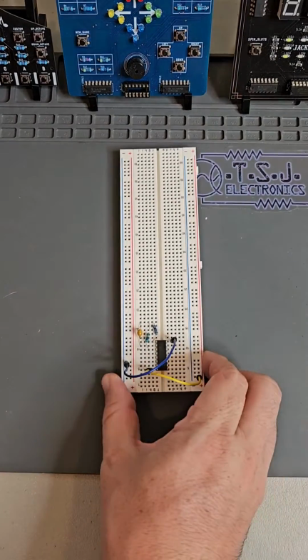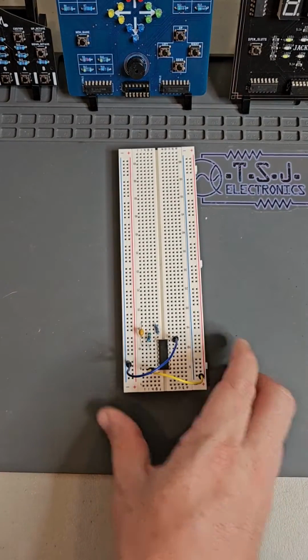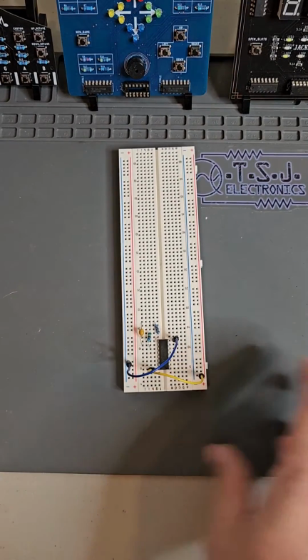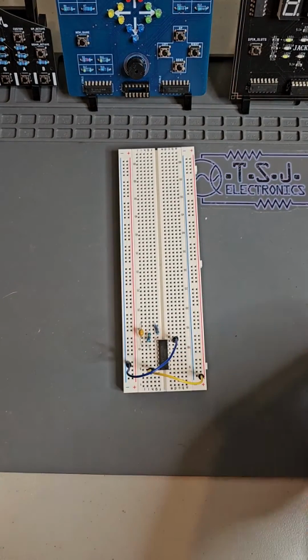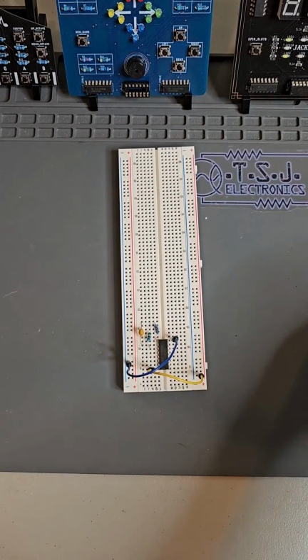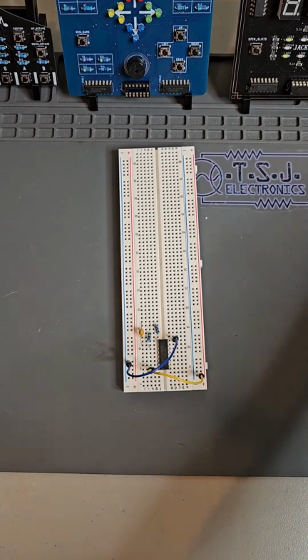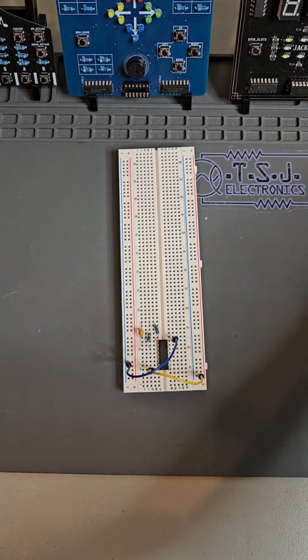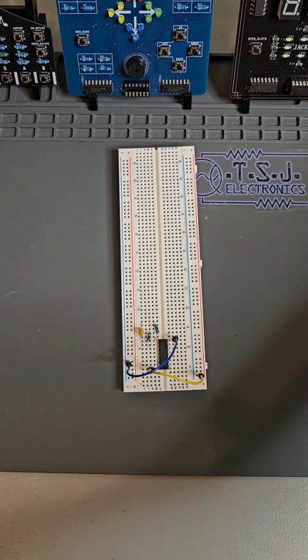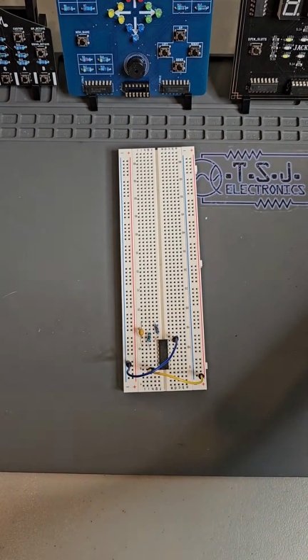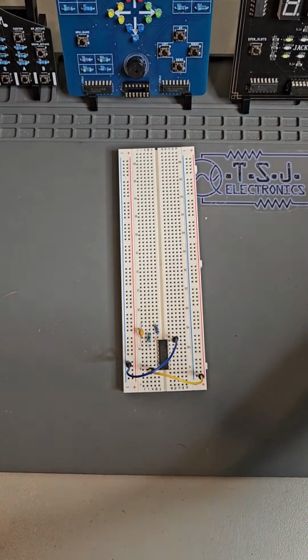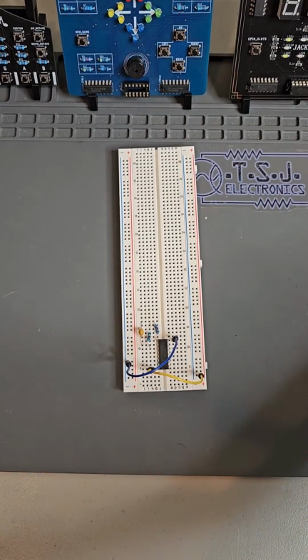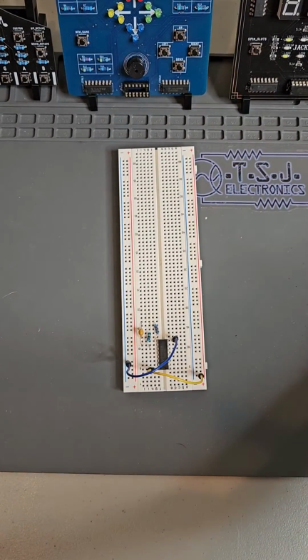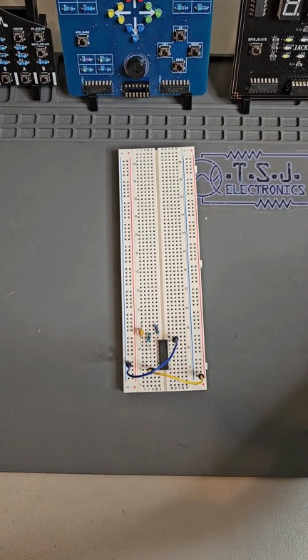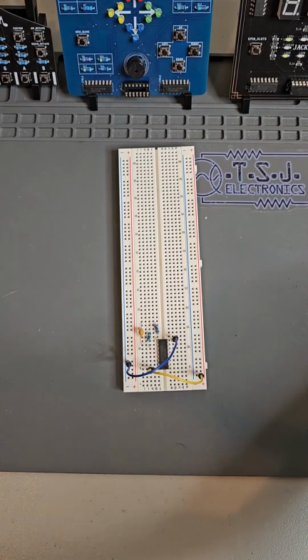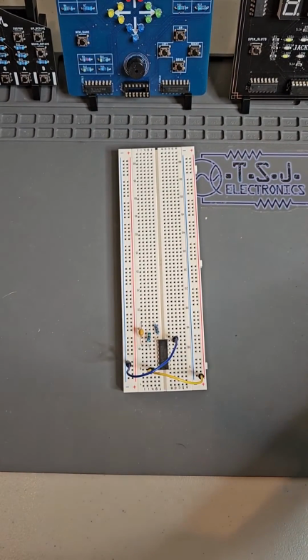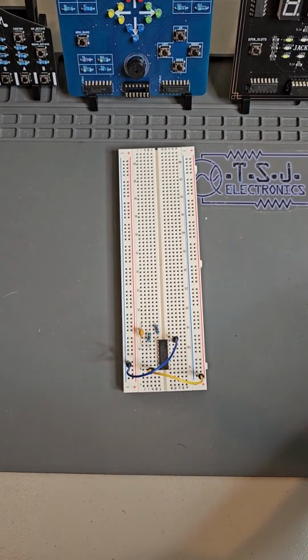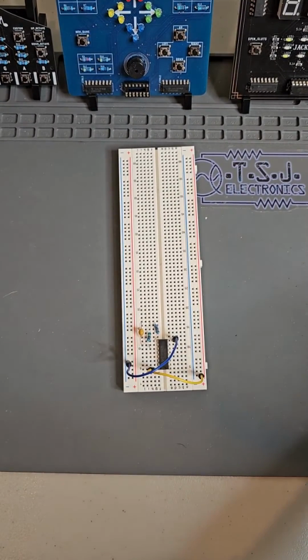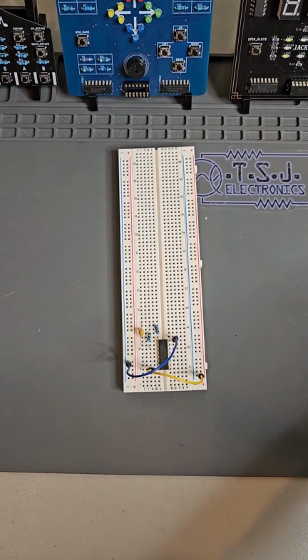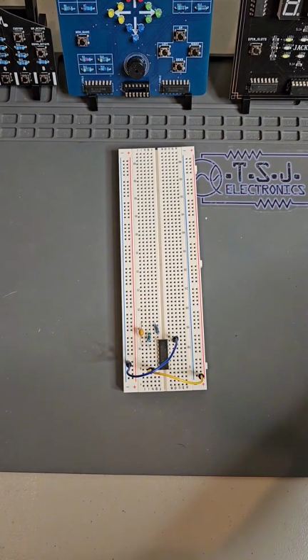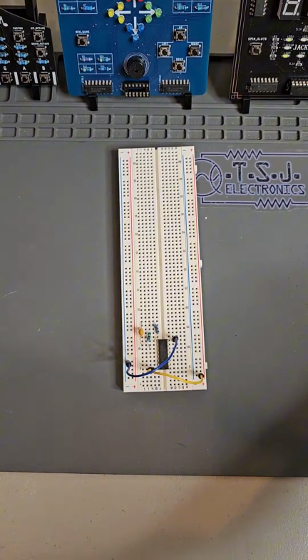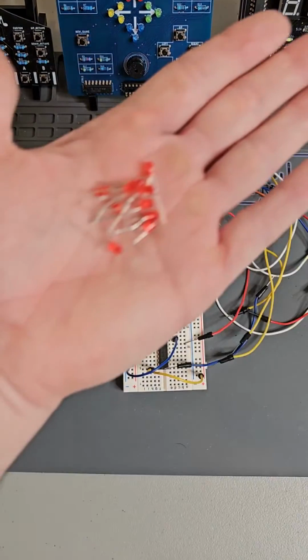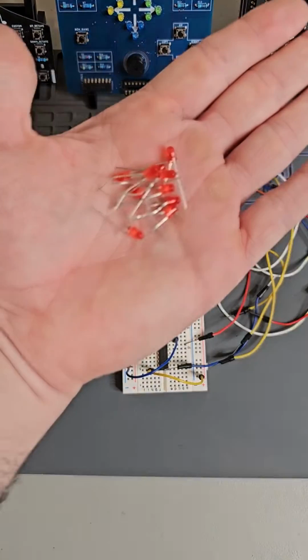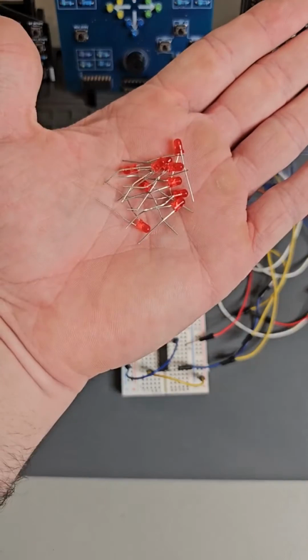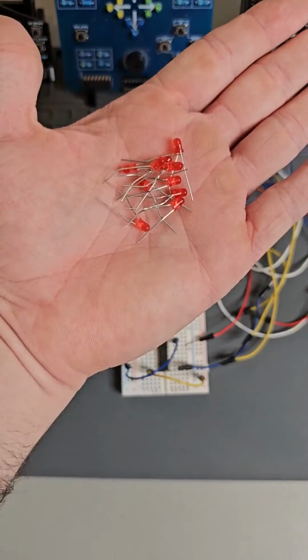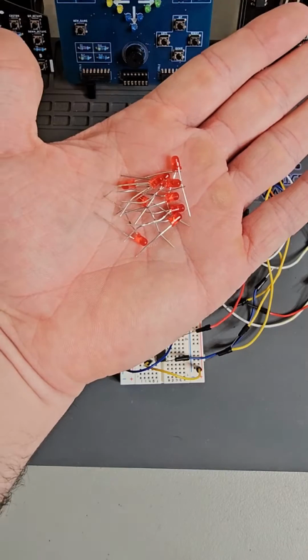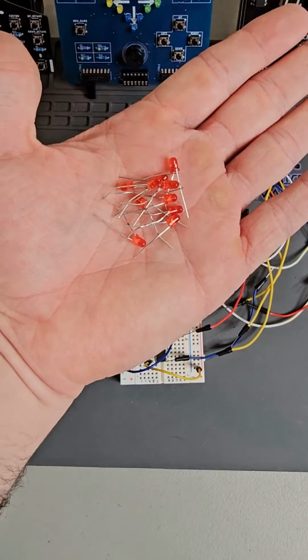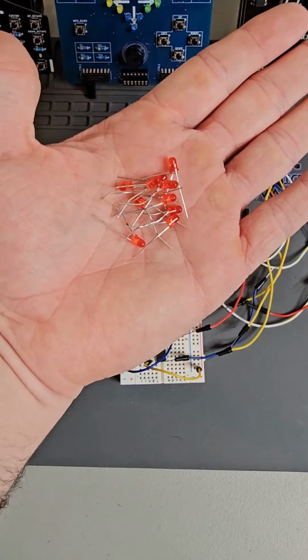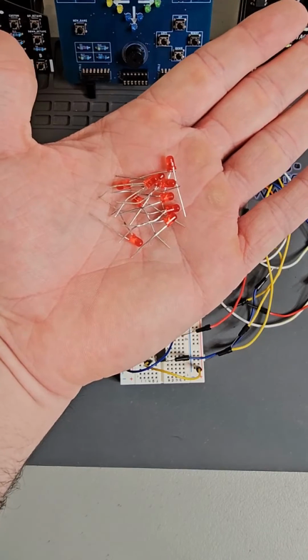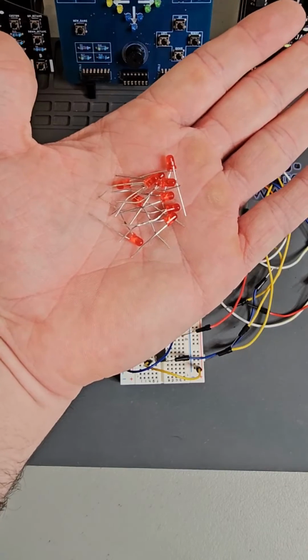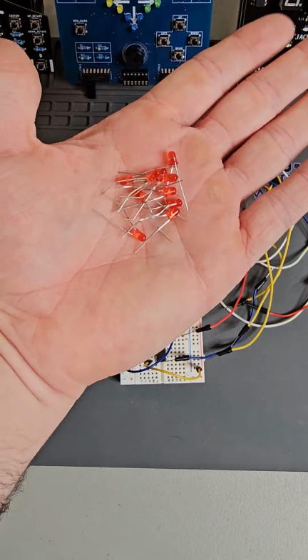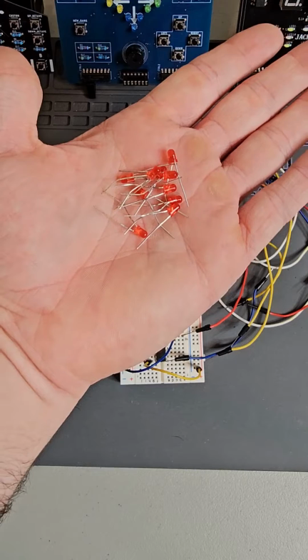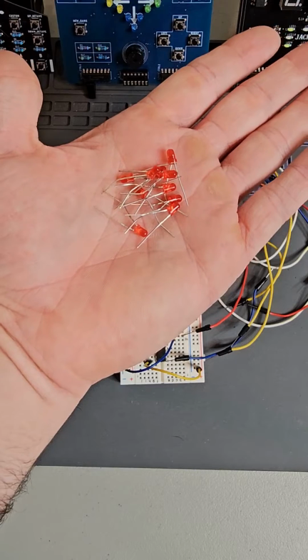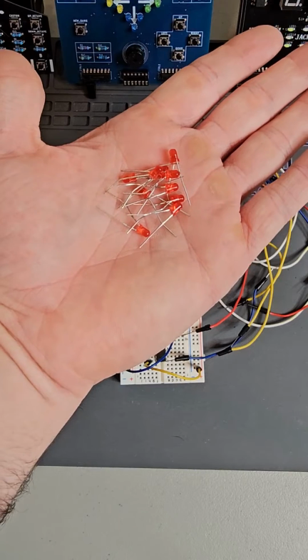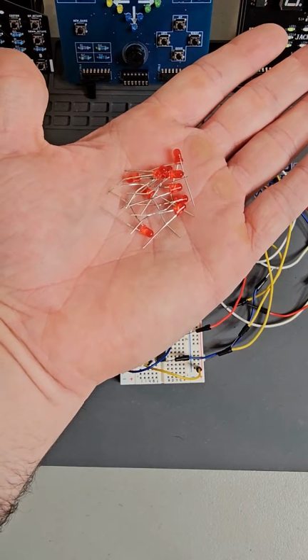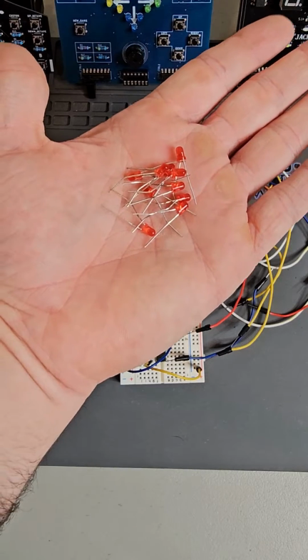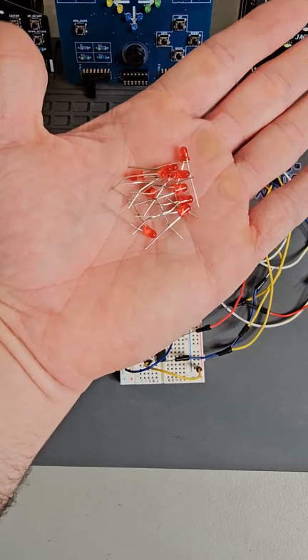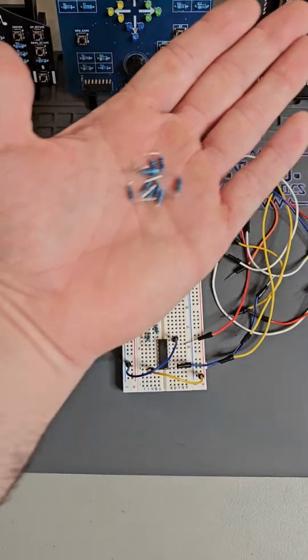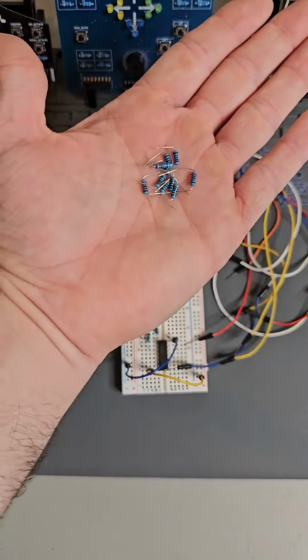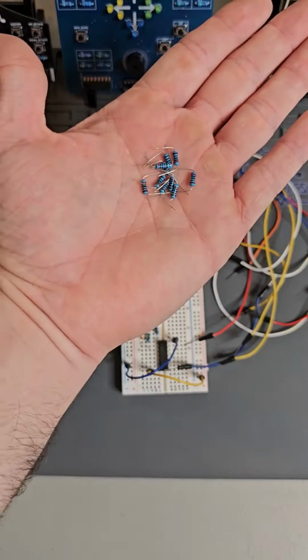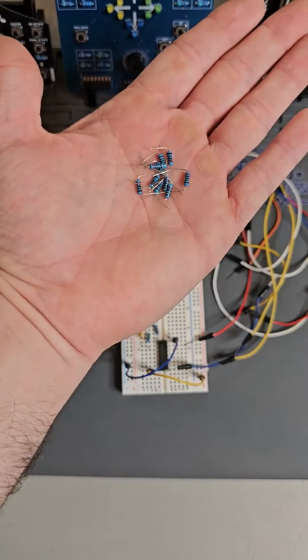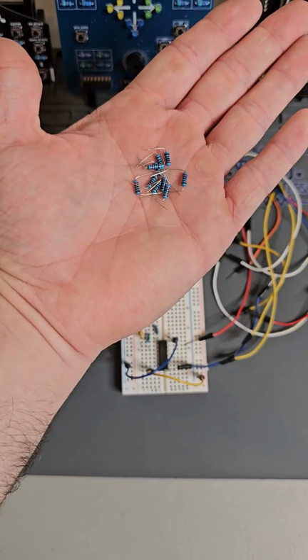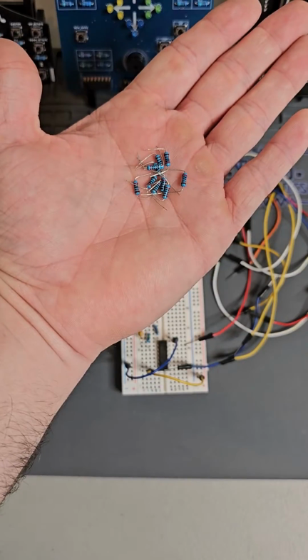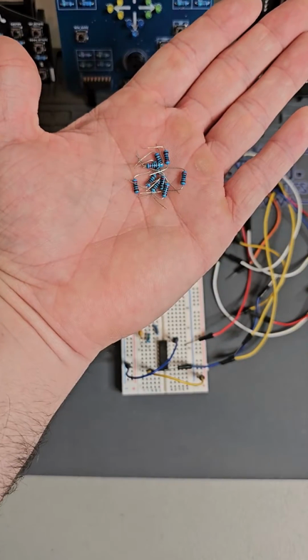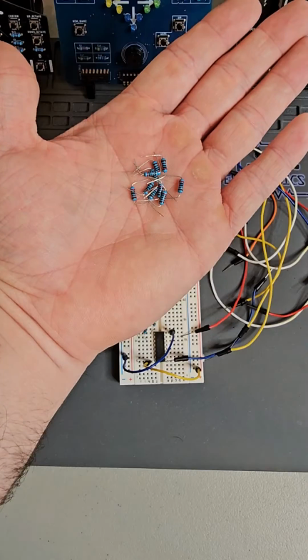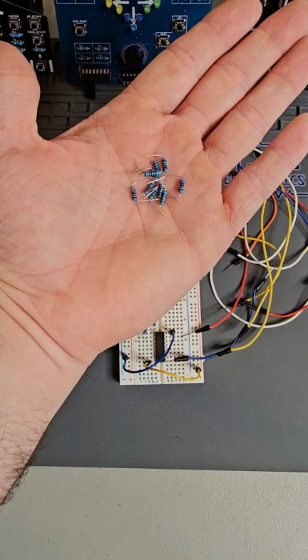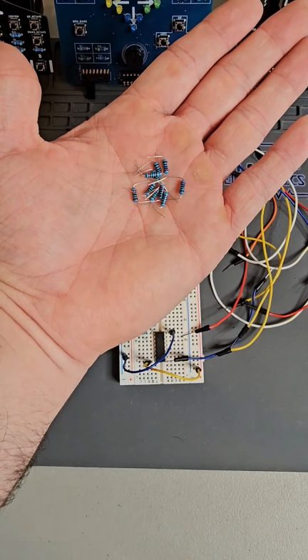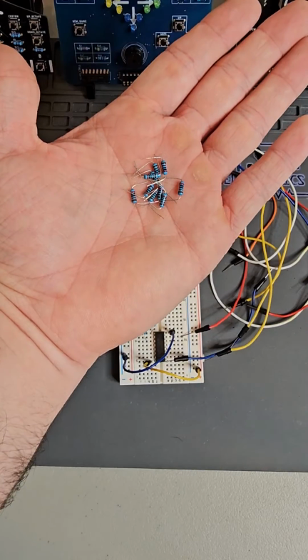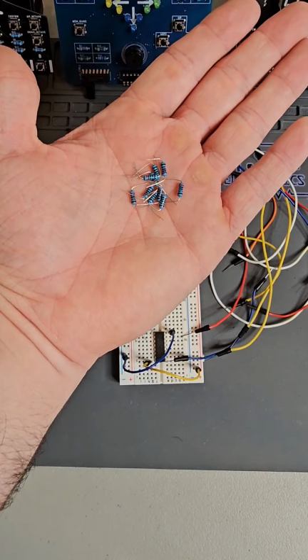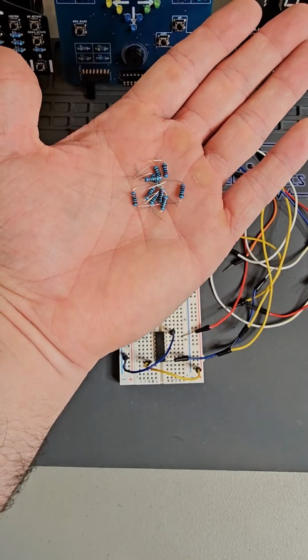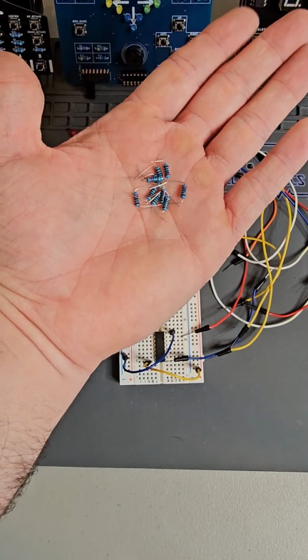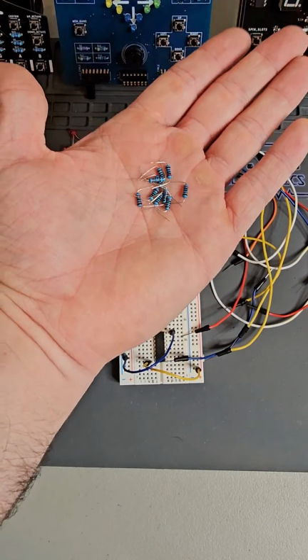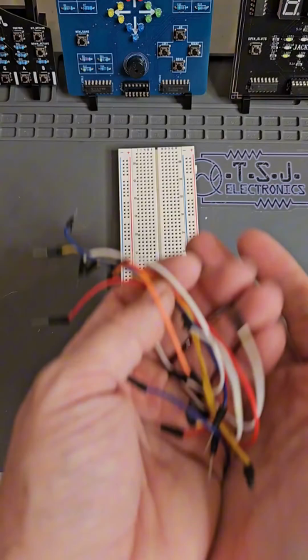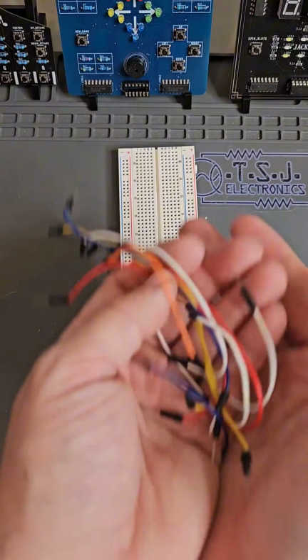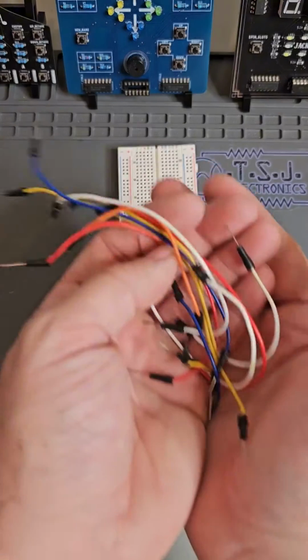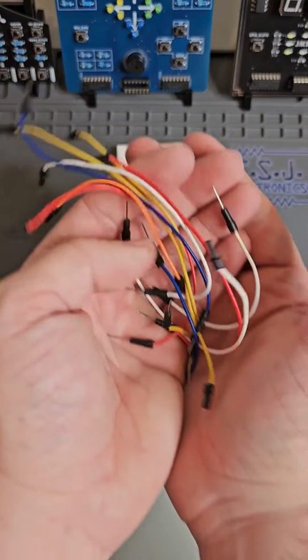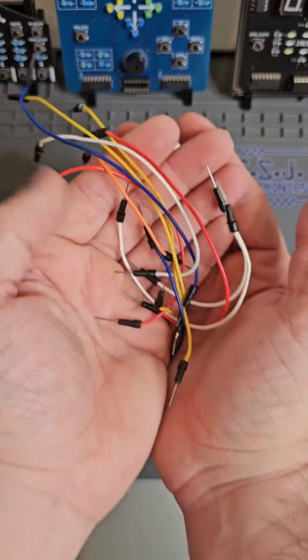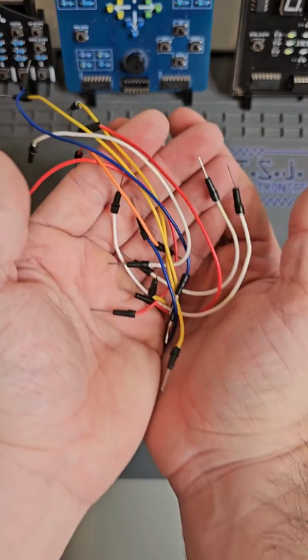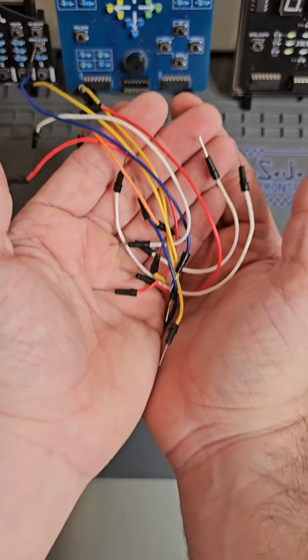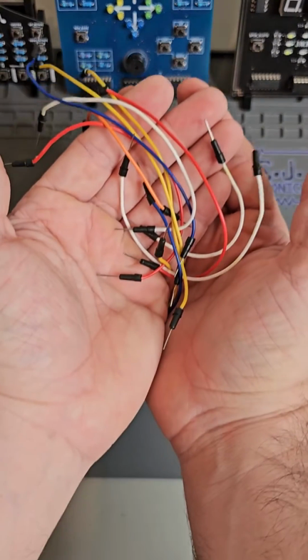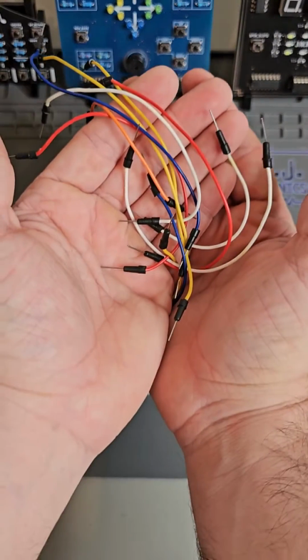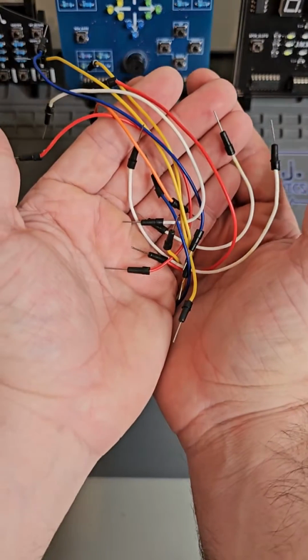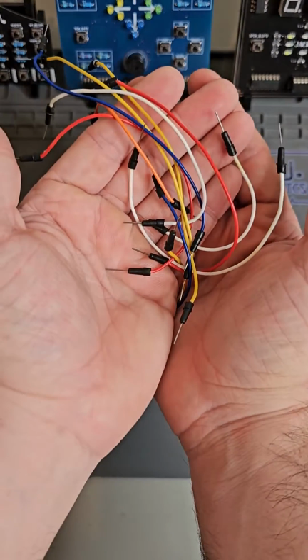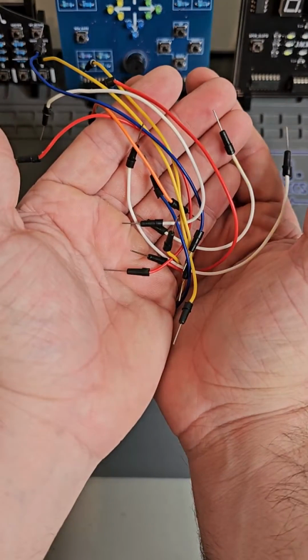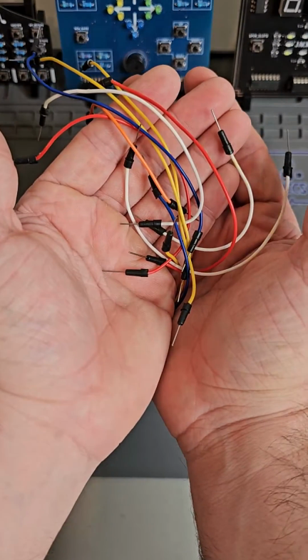Now we just need to add power connections and LEDs. For this part, we need 10 LEDs, 10 1,000 ohm resistors, and a handful of jumper wires.